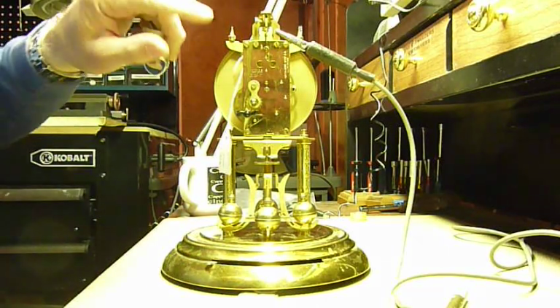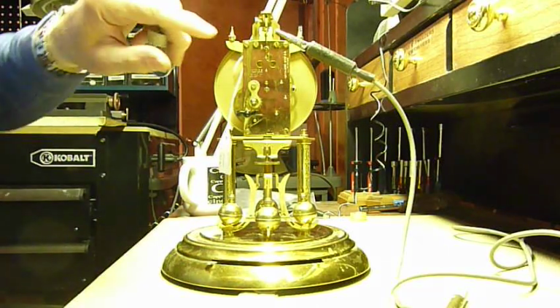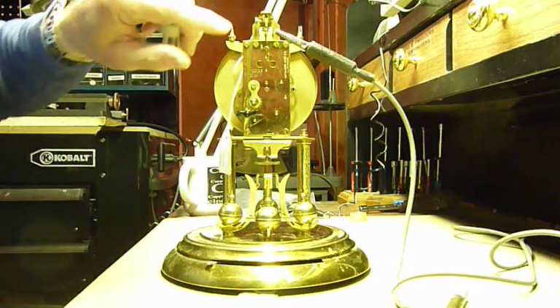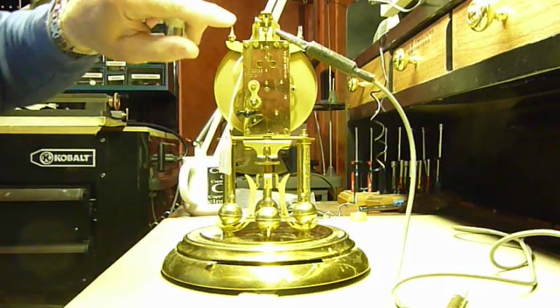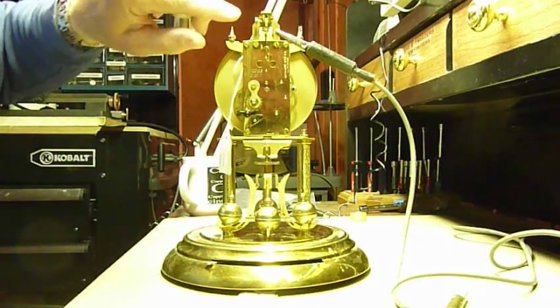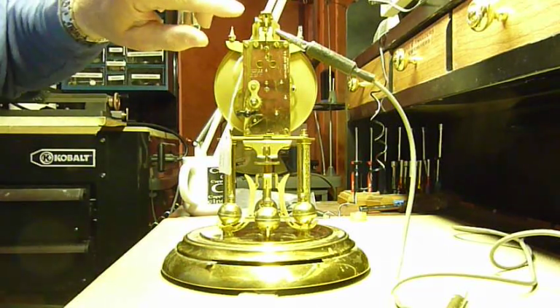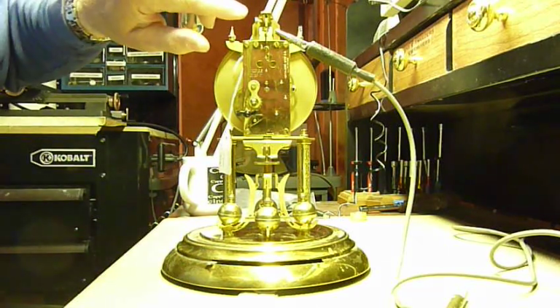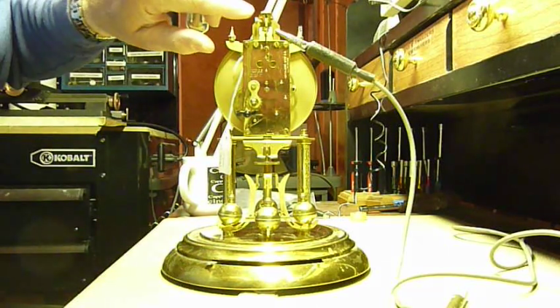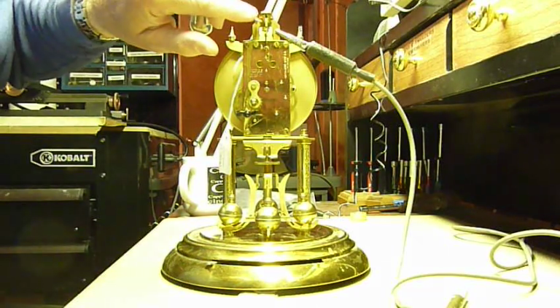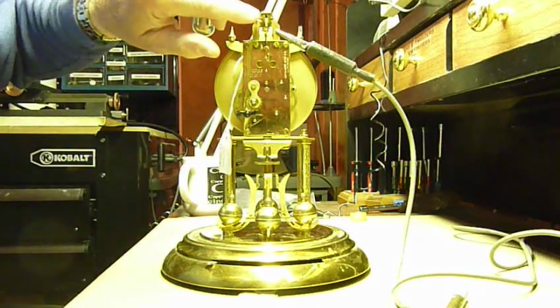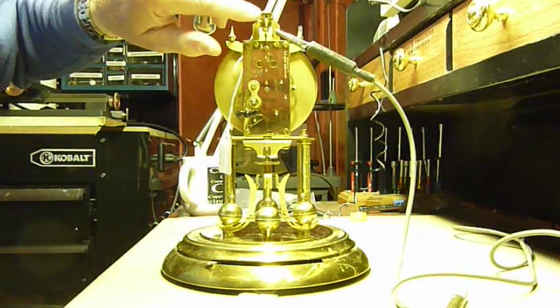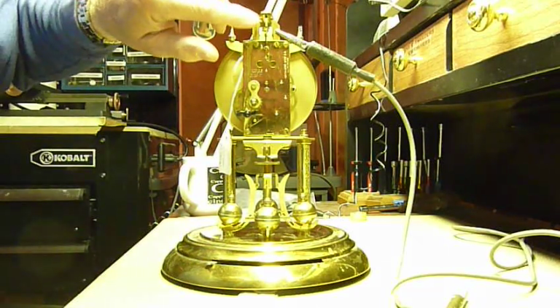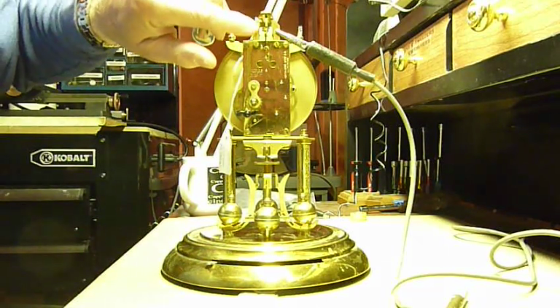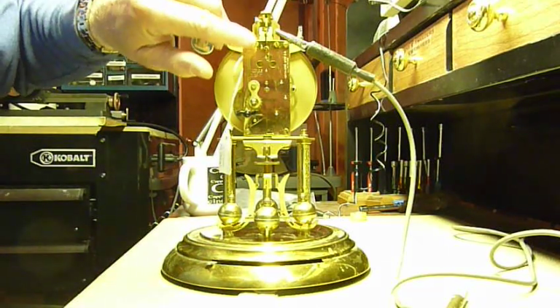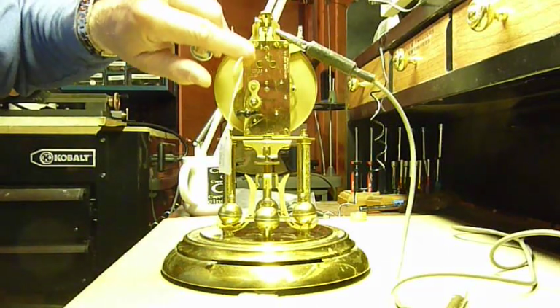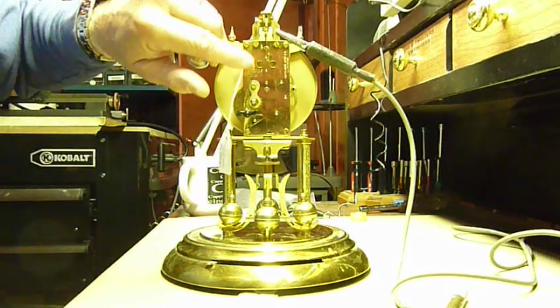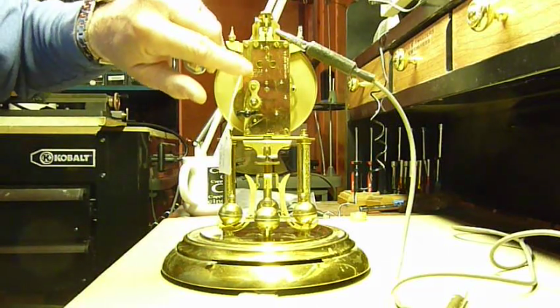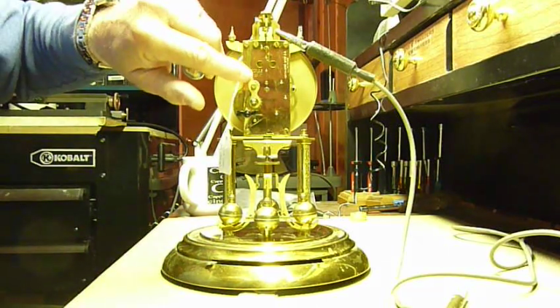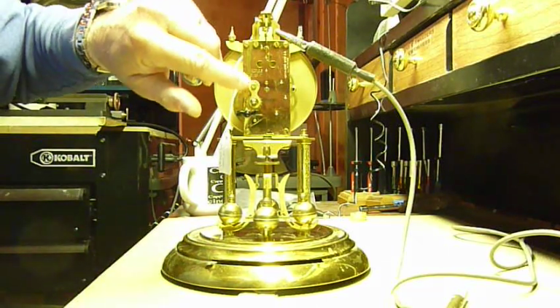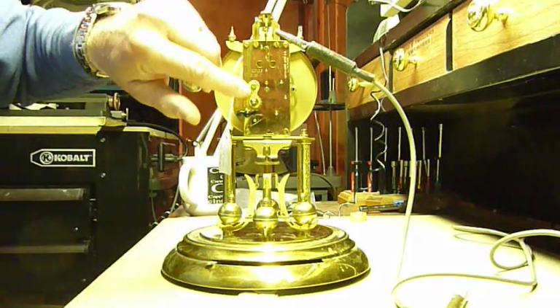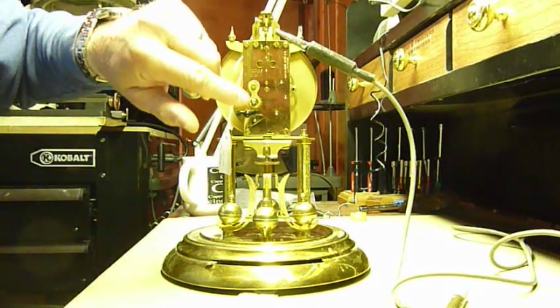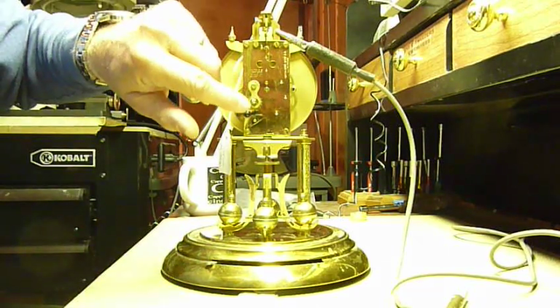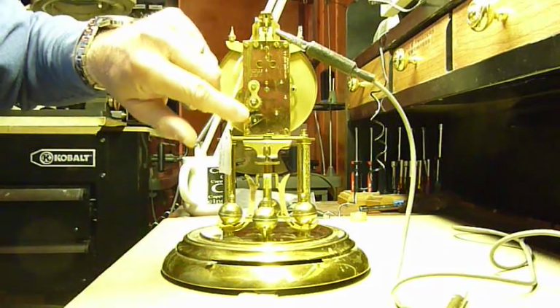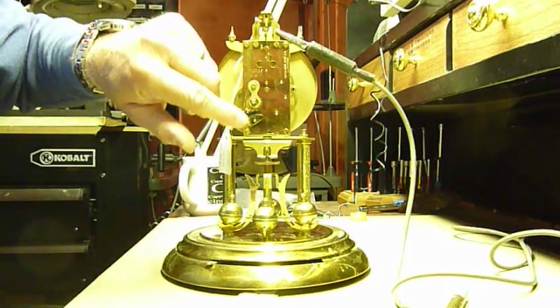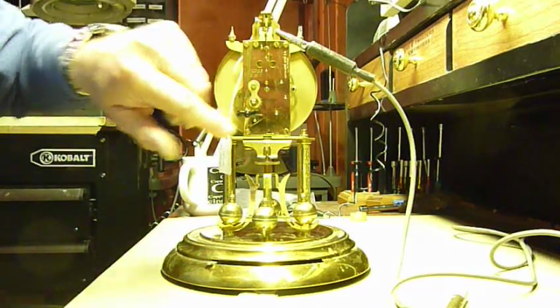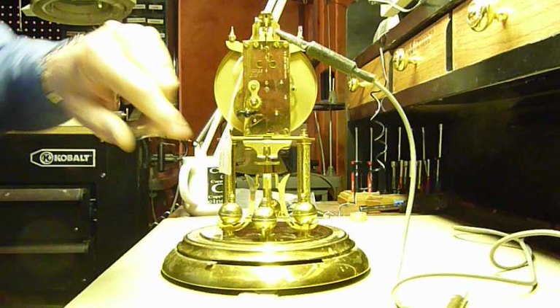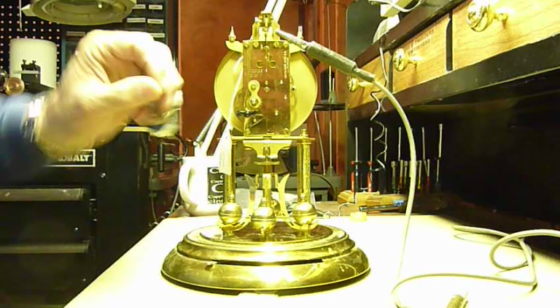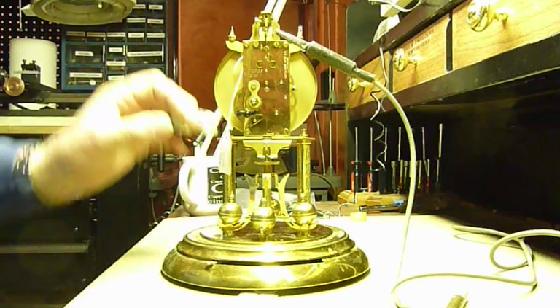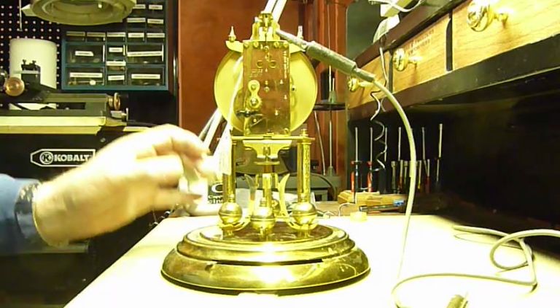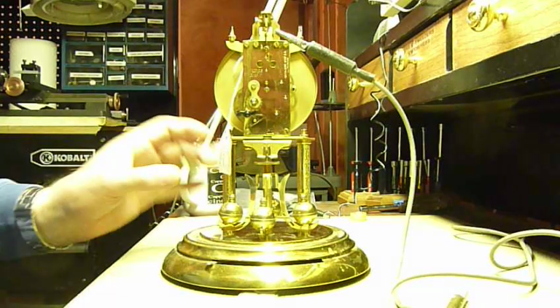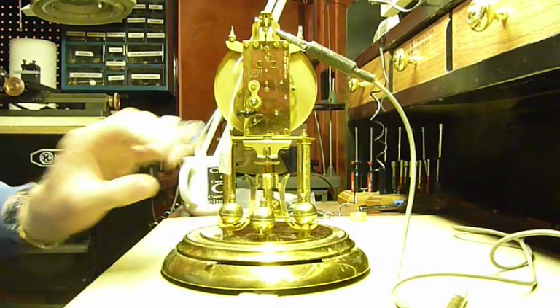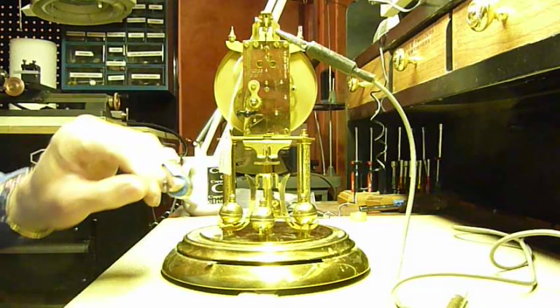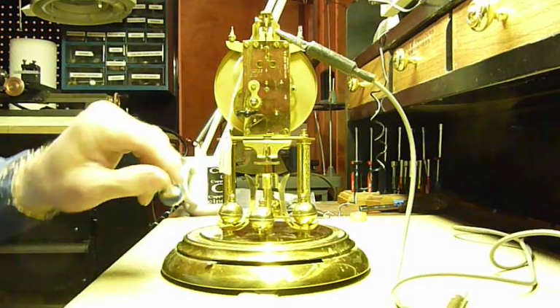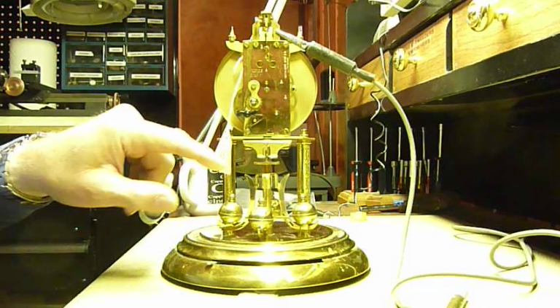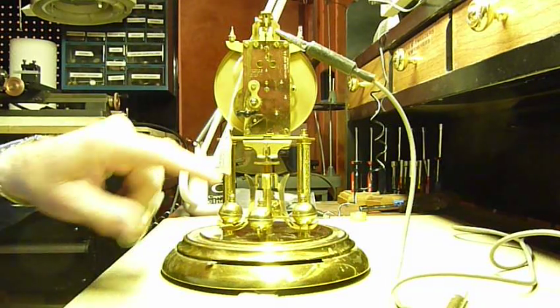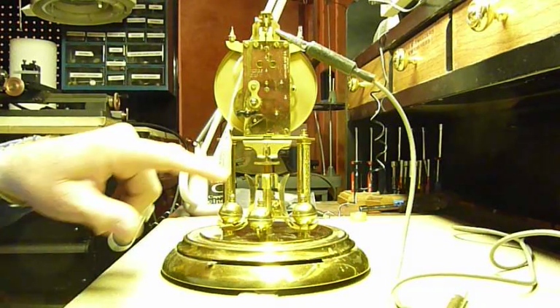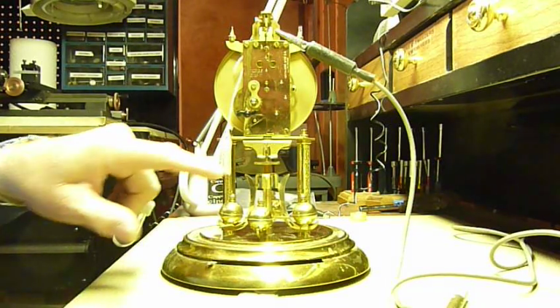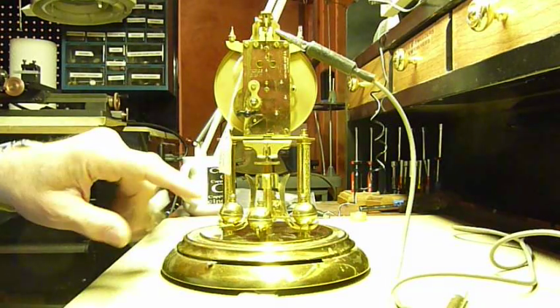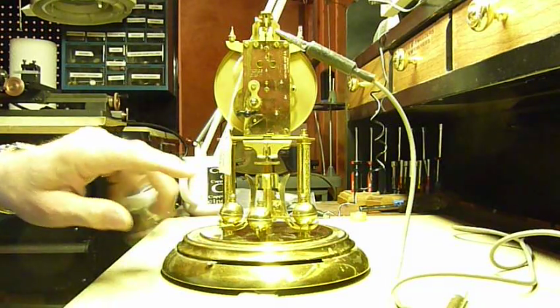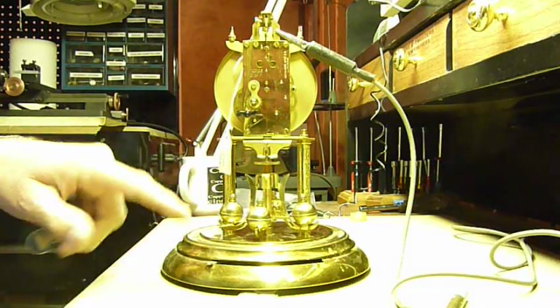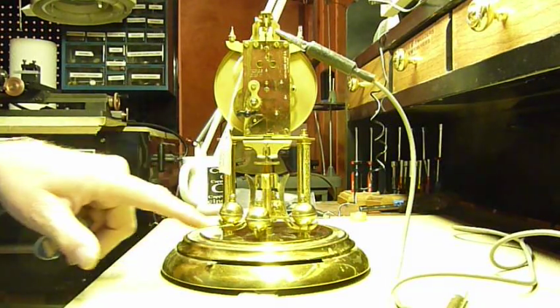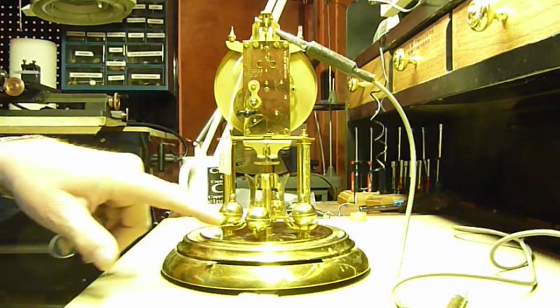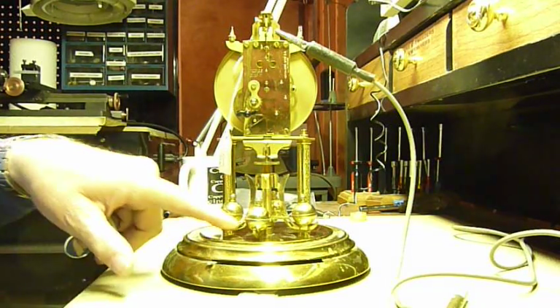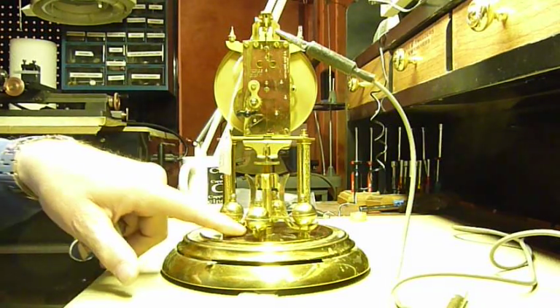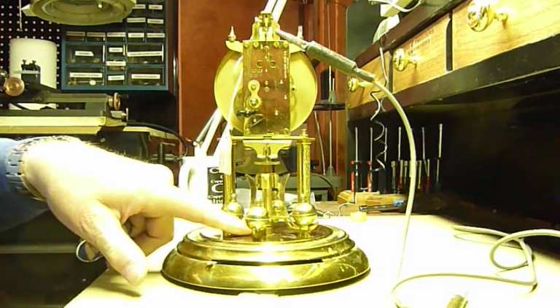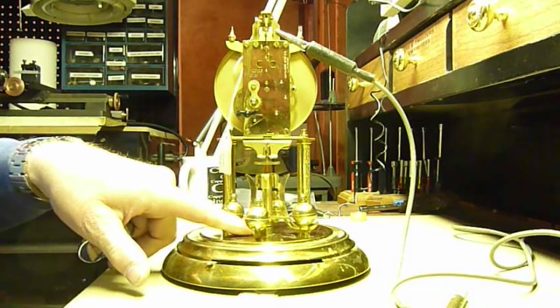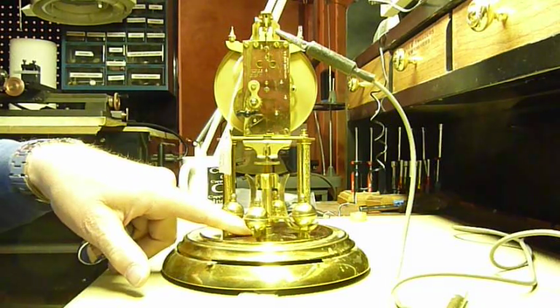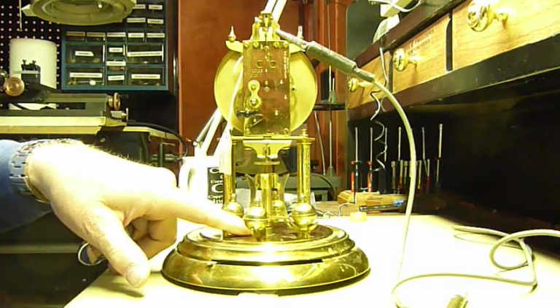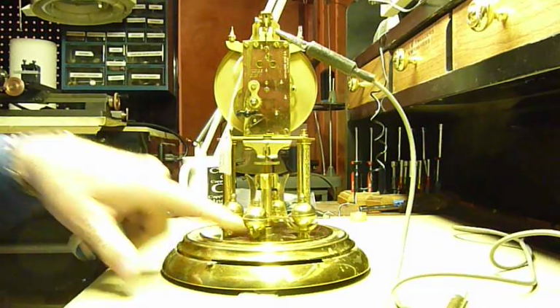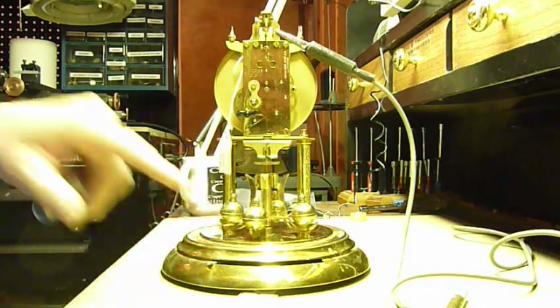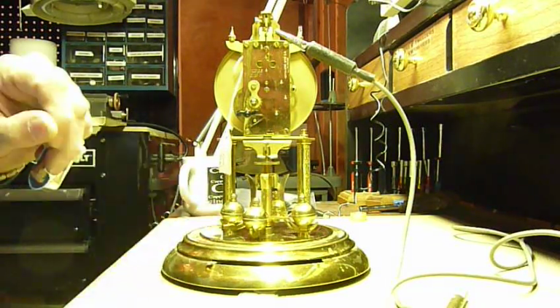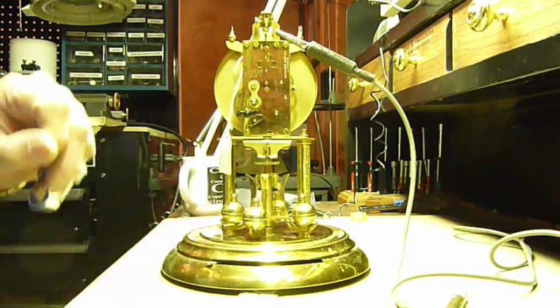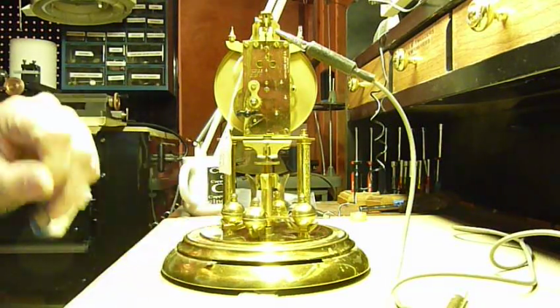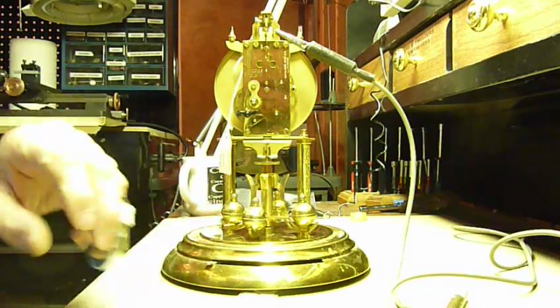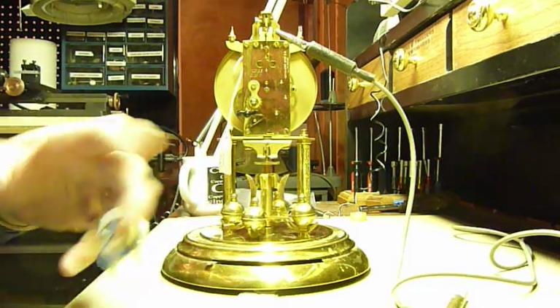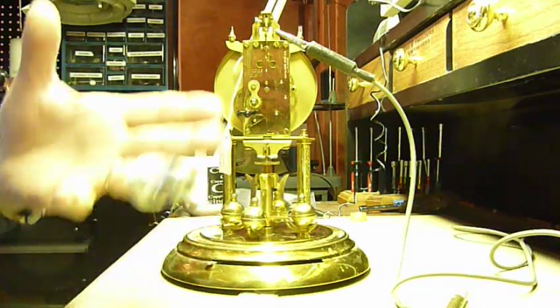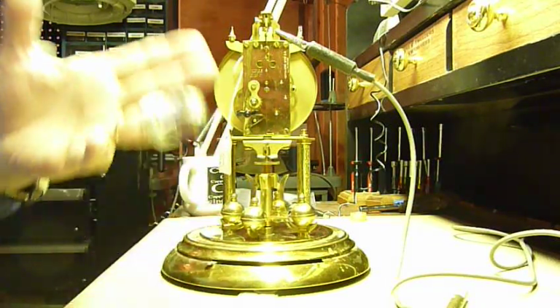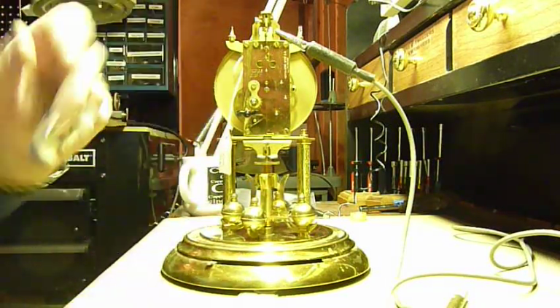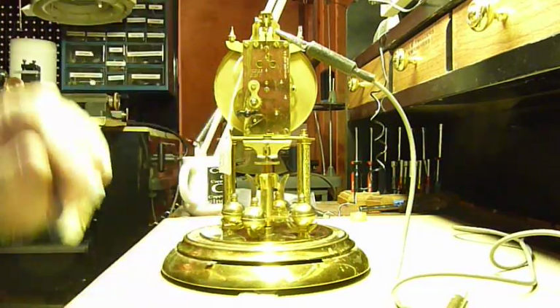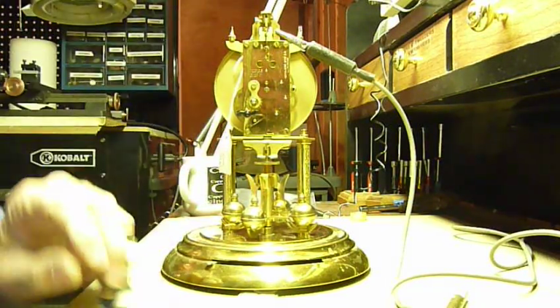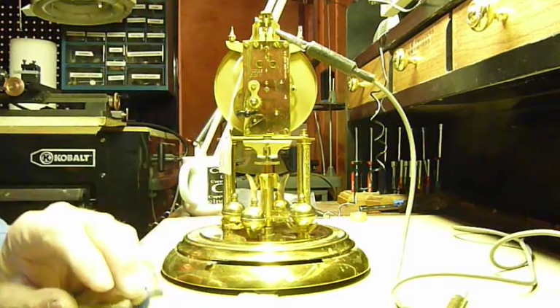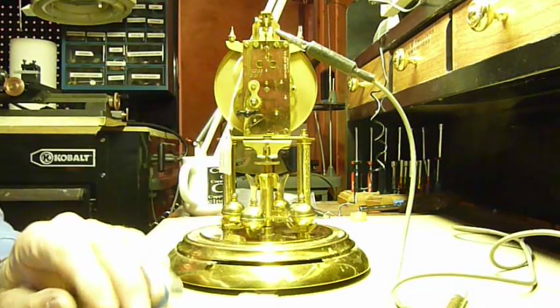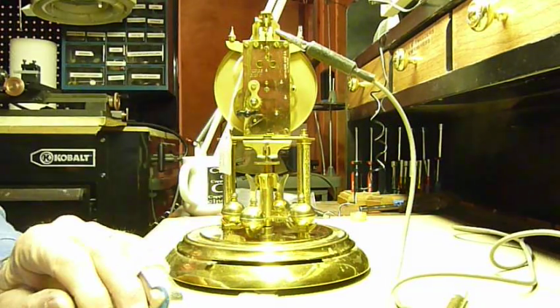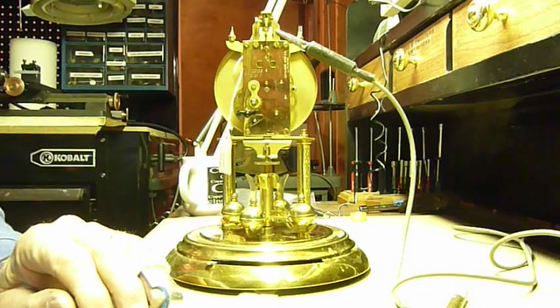You've got to make sure that you're not touching anything. The pendulum should be free-swinging. There's a little cup in the bottom — it can't touch the edge.